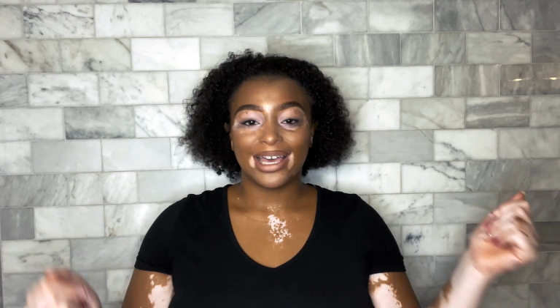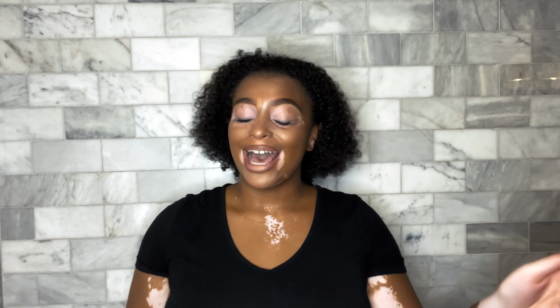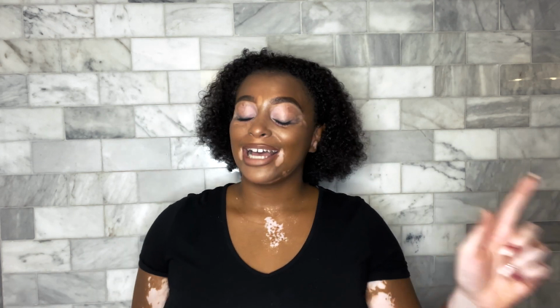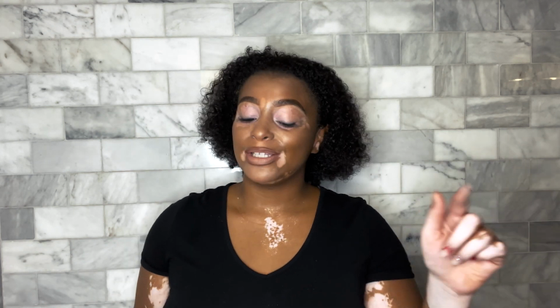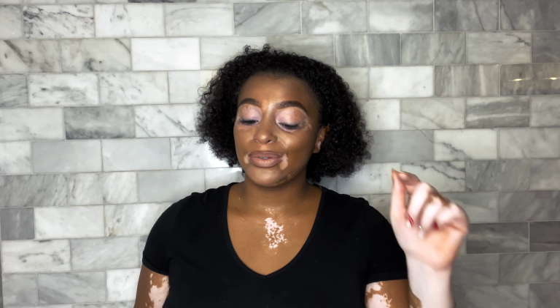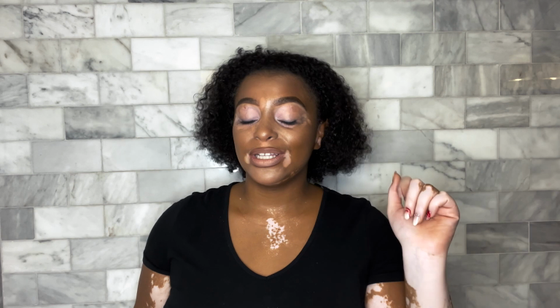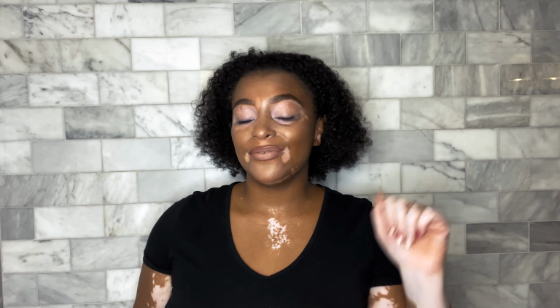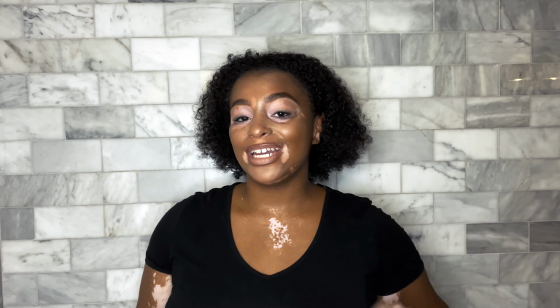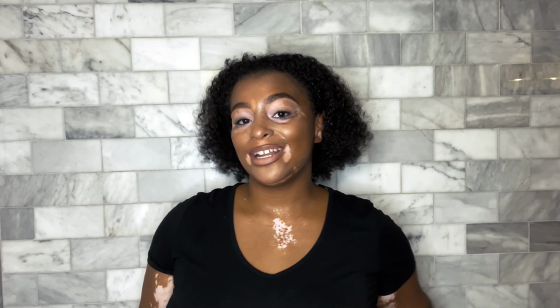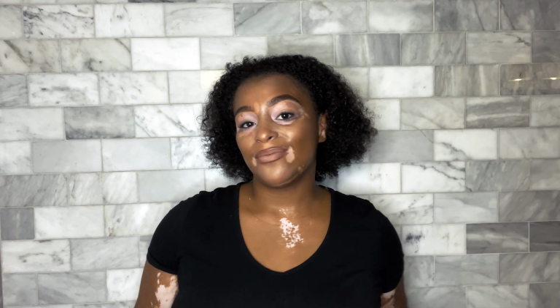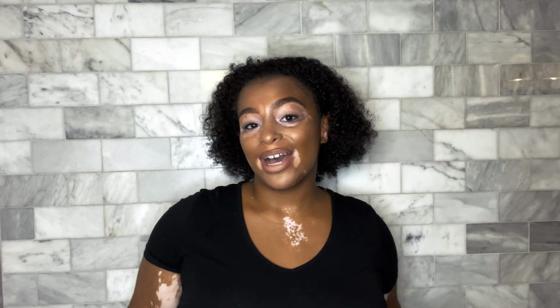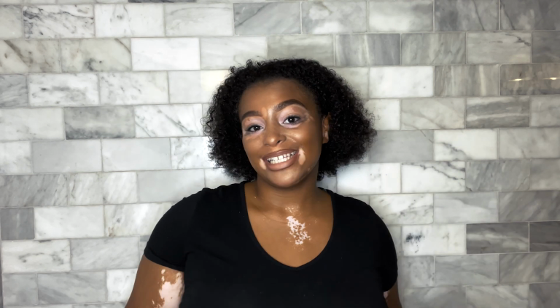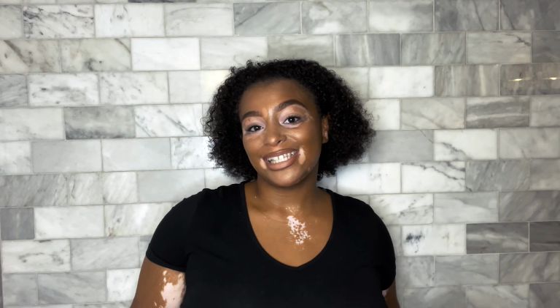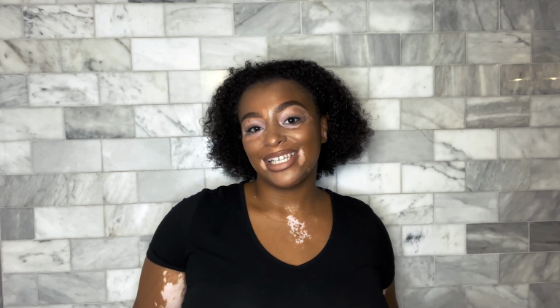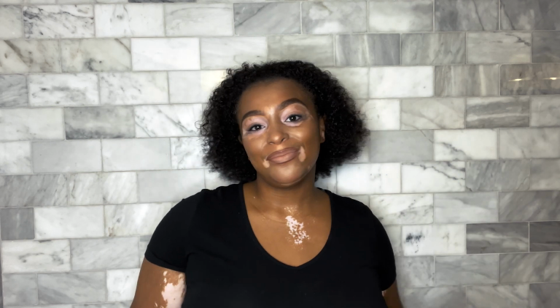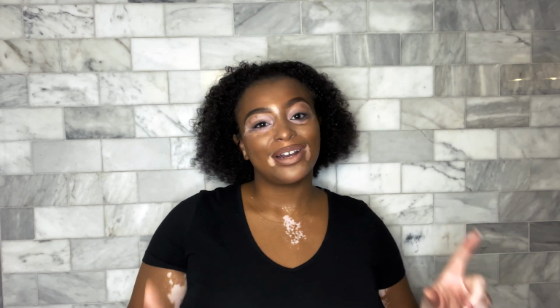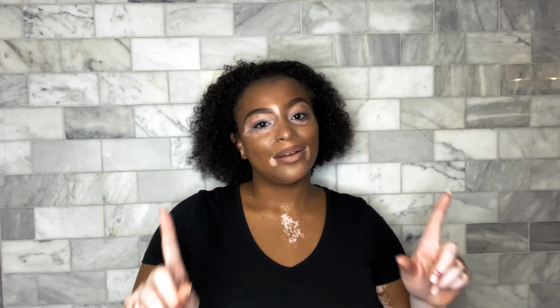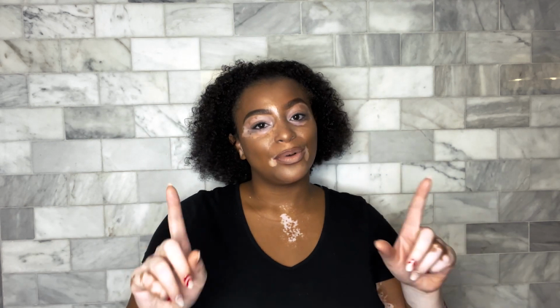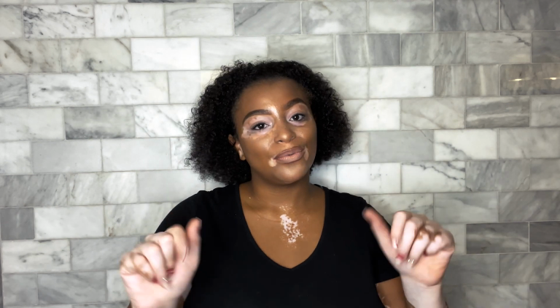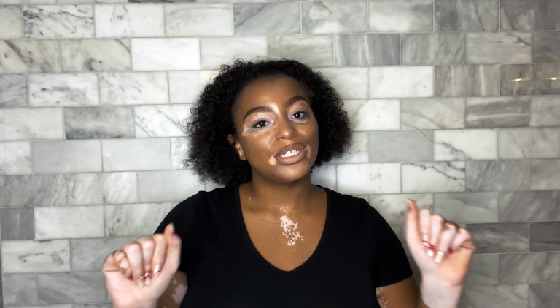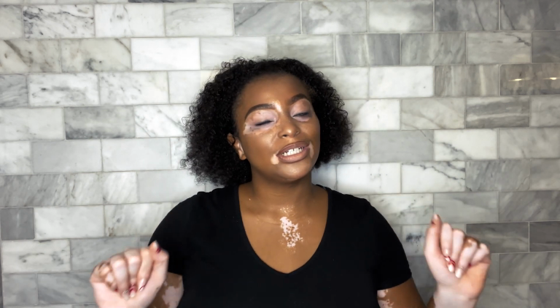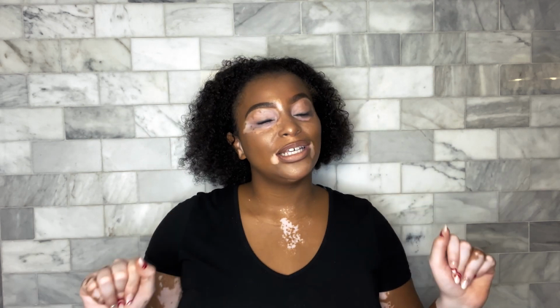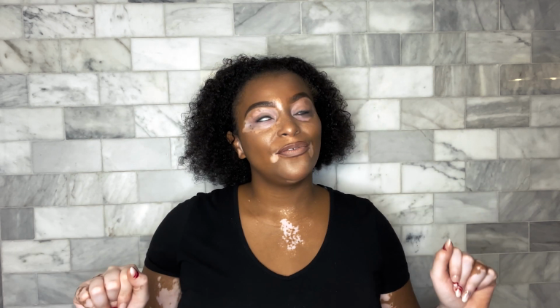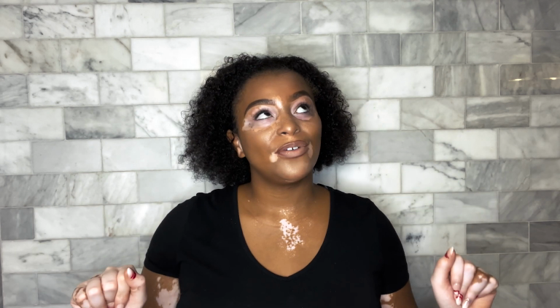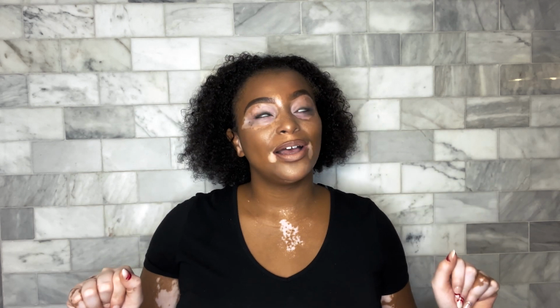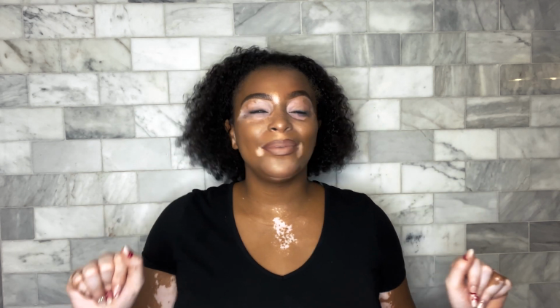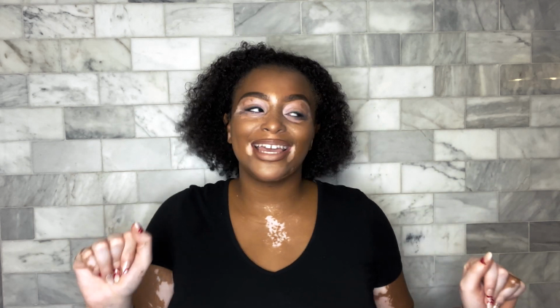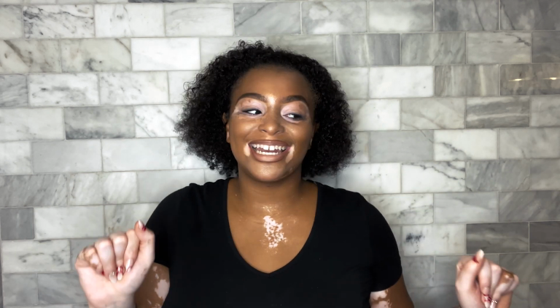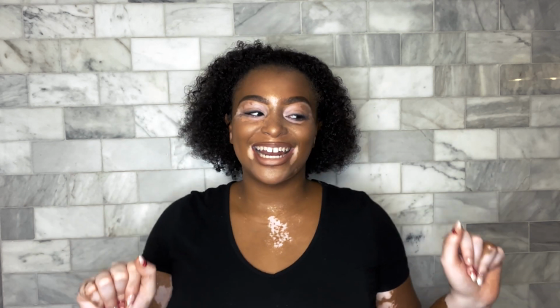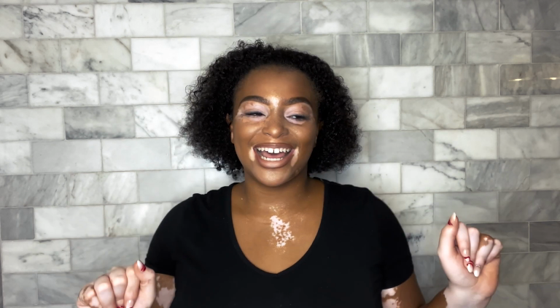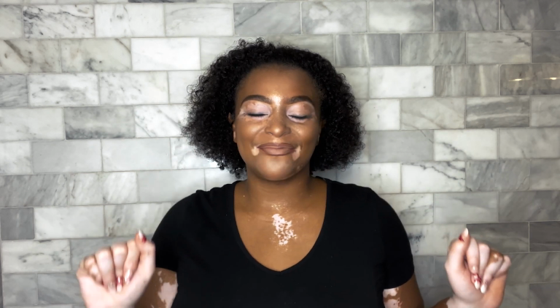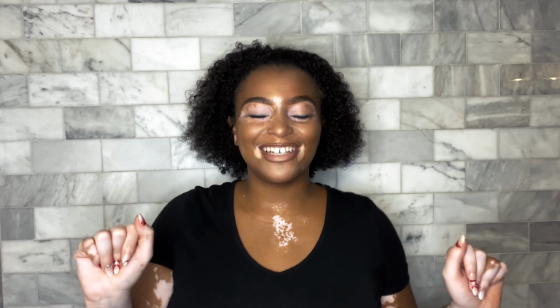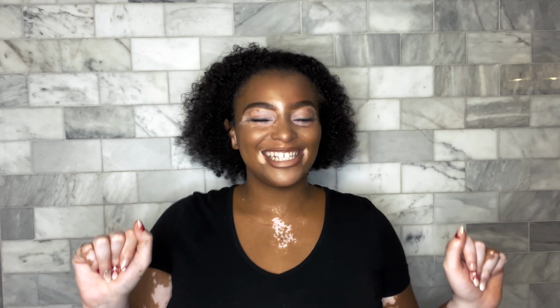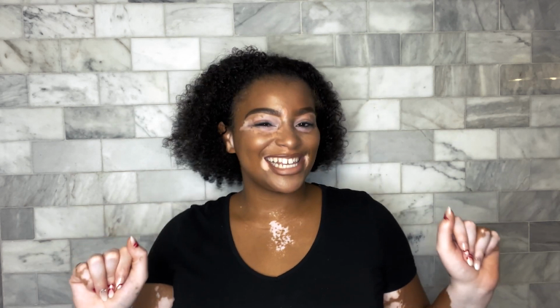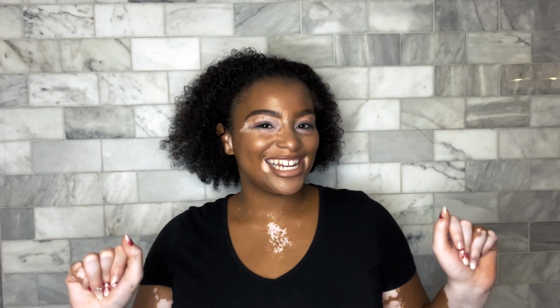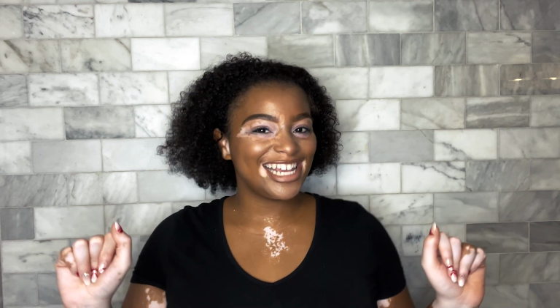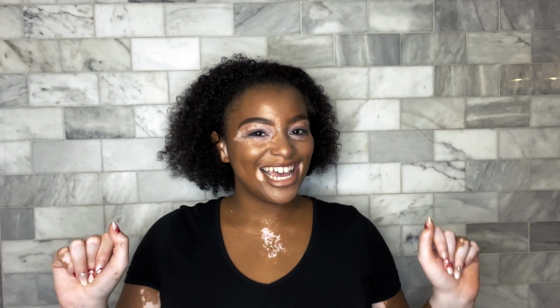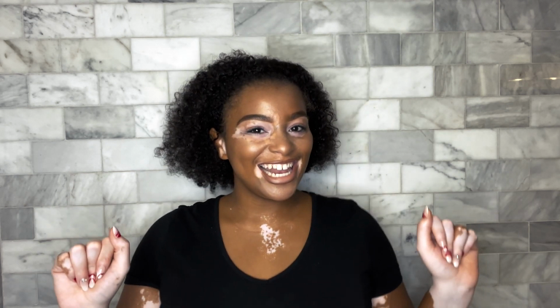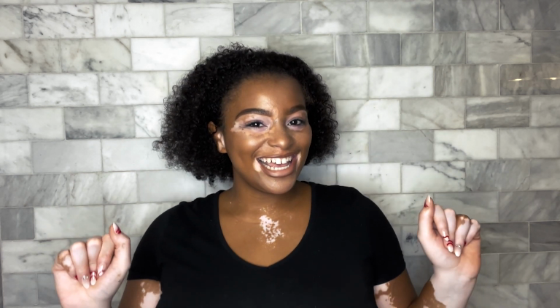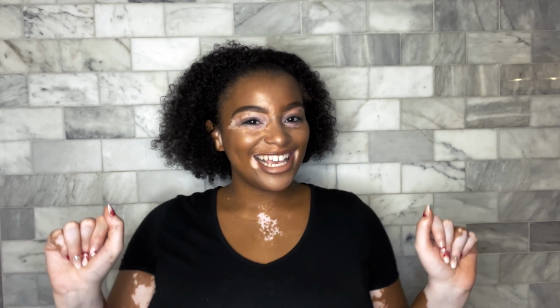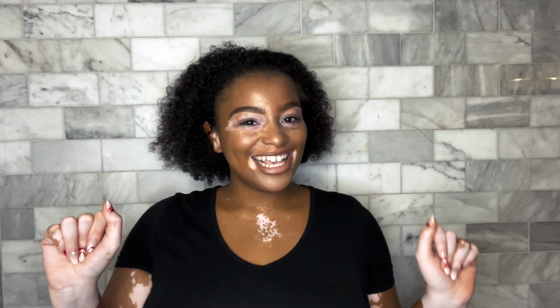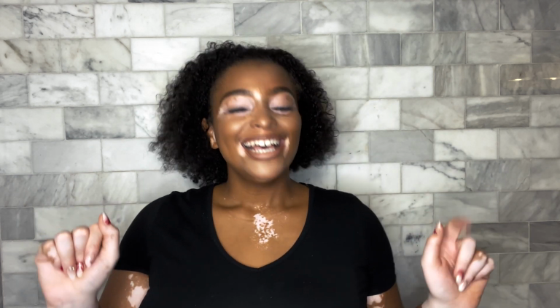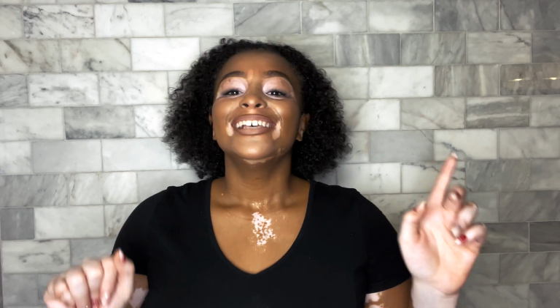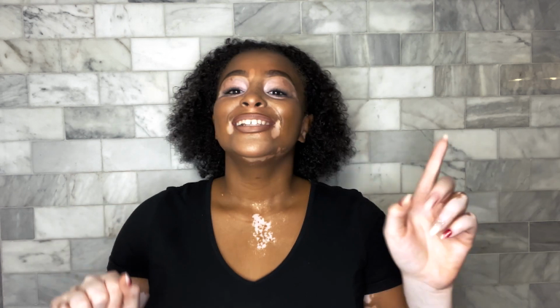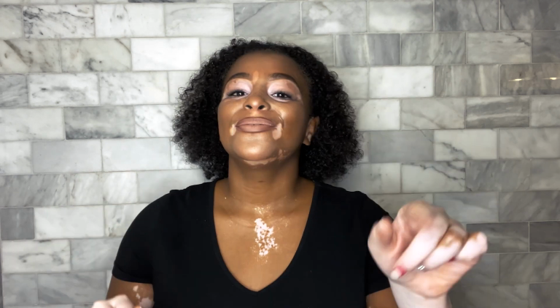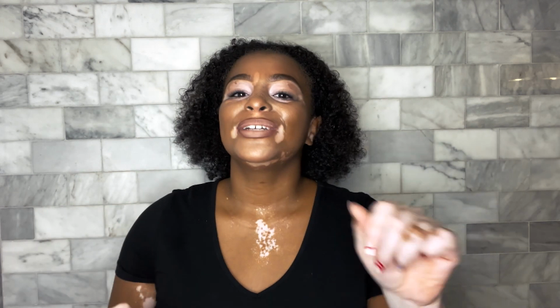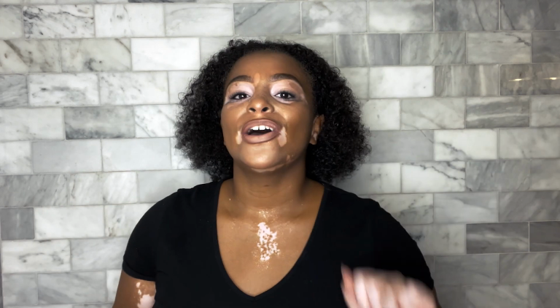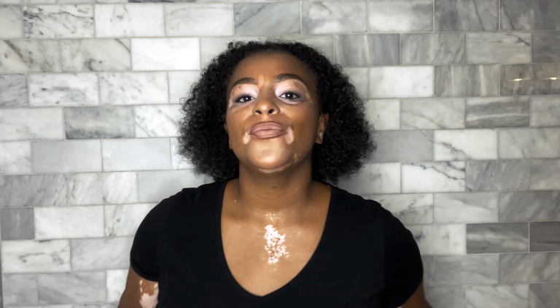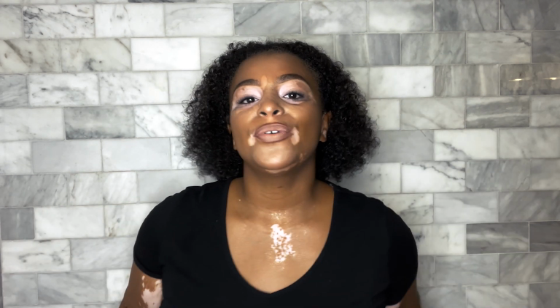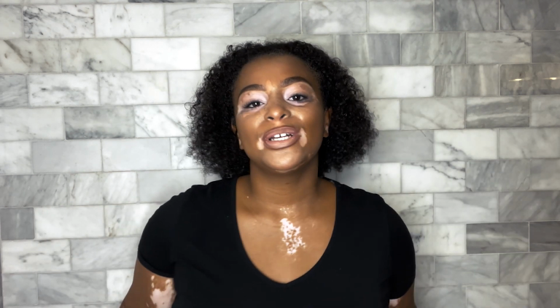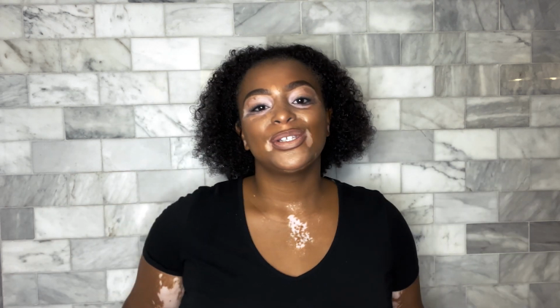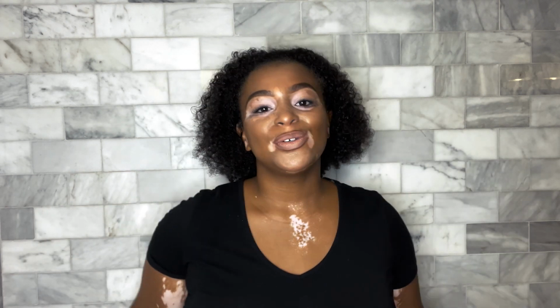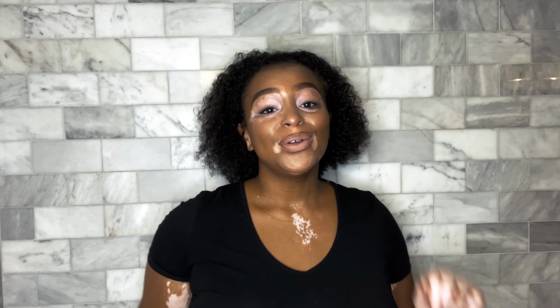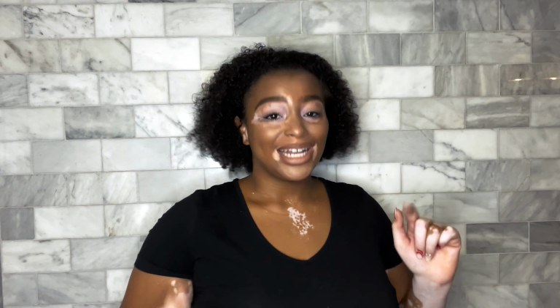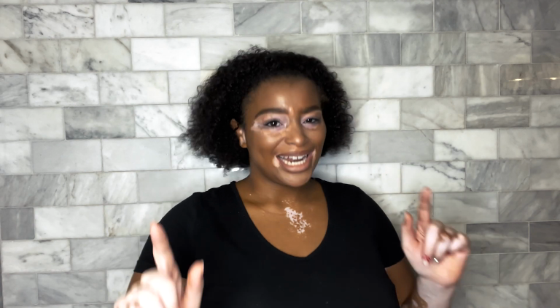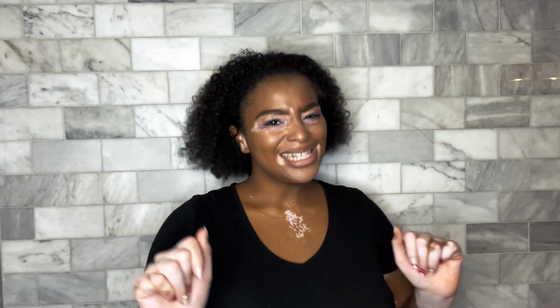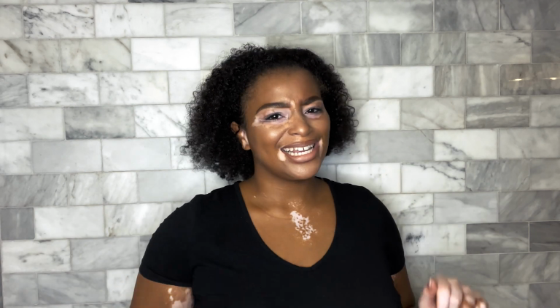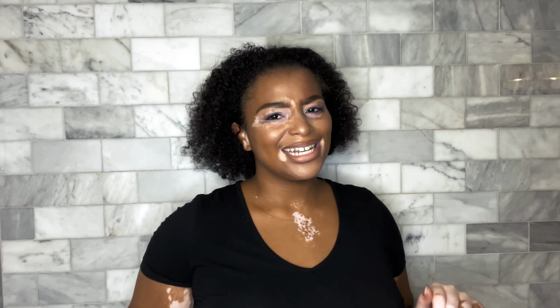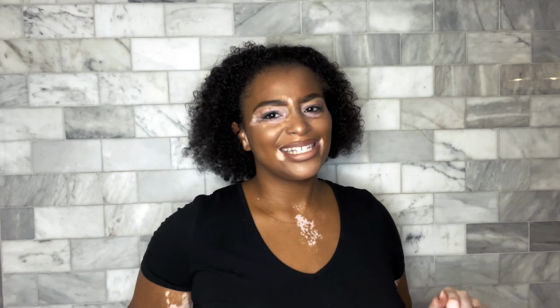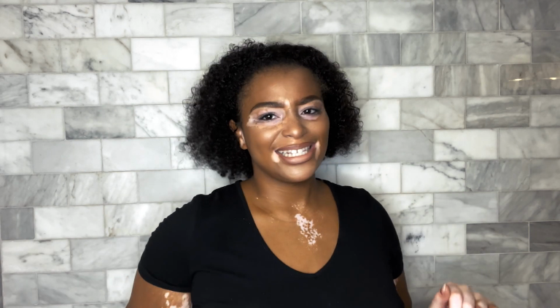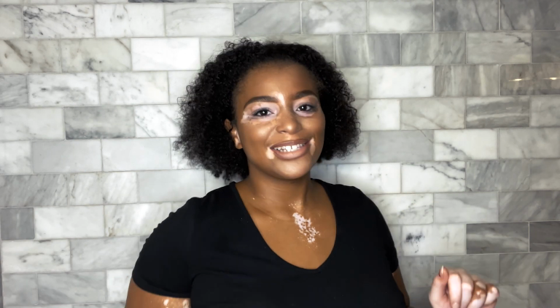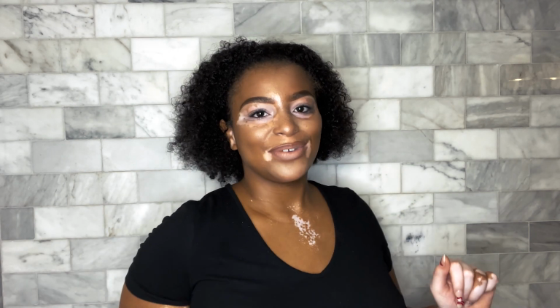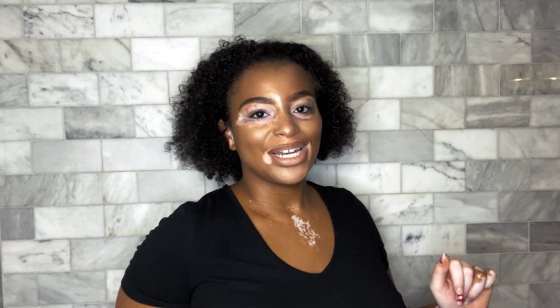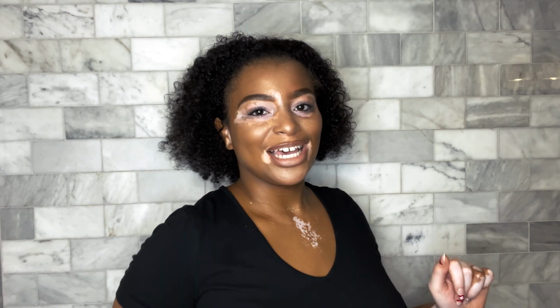I do live in NYC, but I'm originally from Indianapolis, Indiana. So without further ado, let's get into this video.